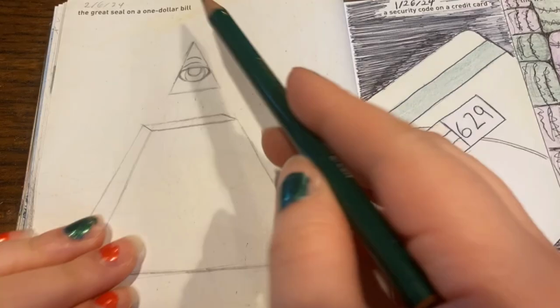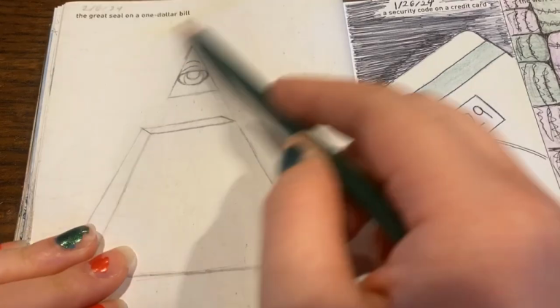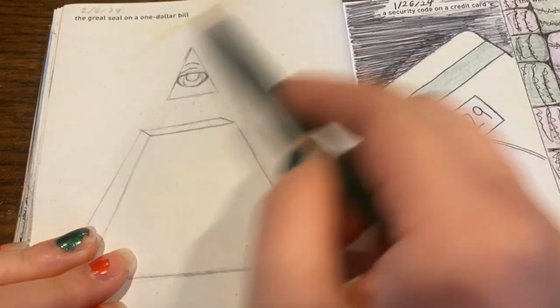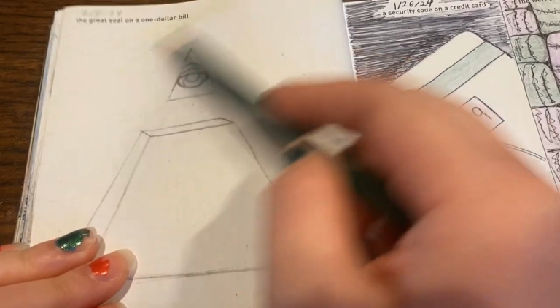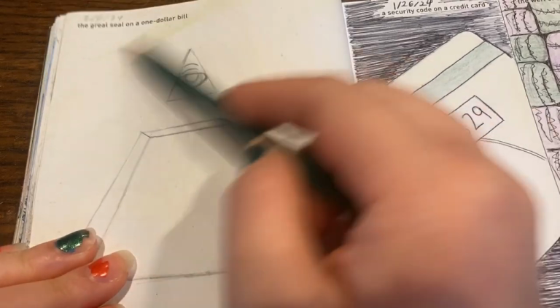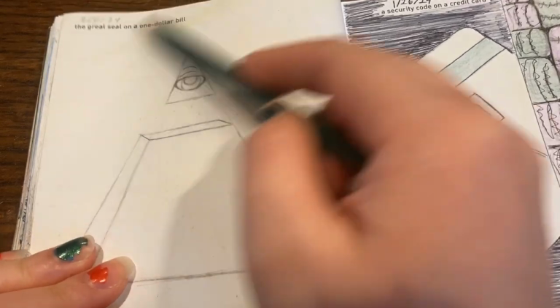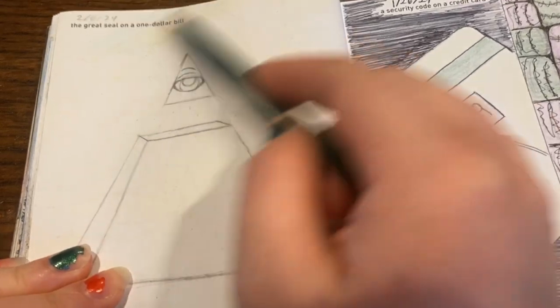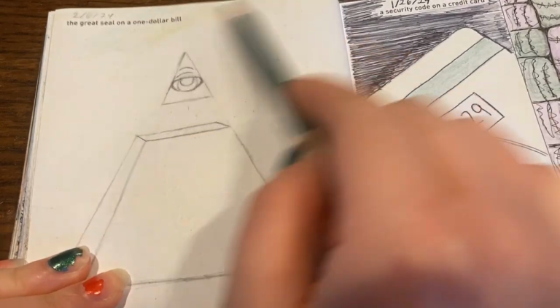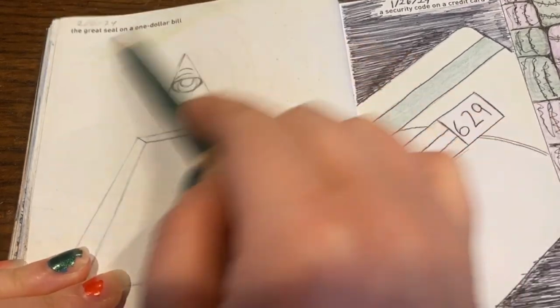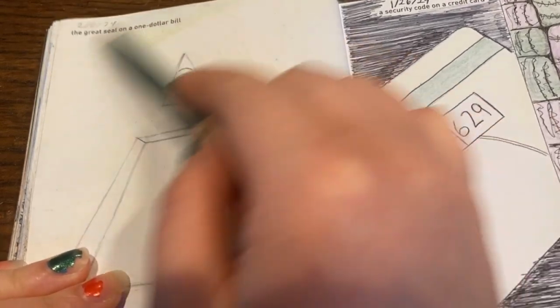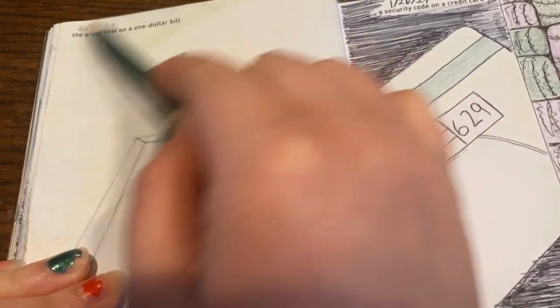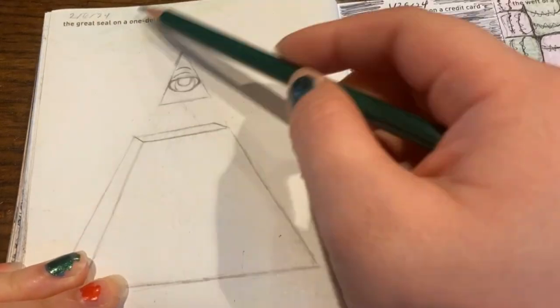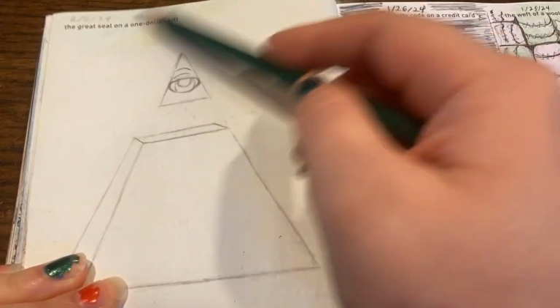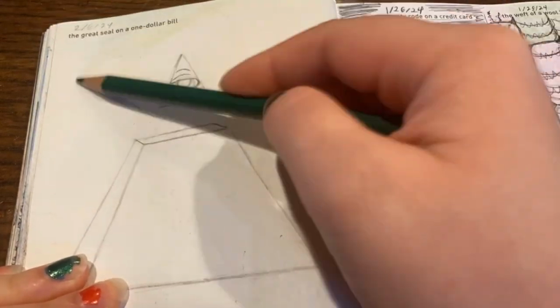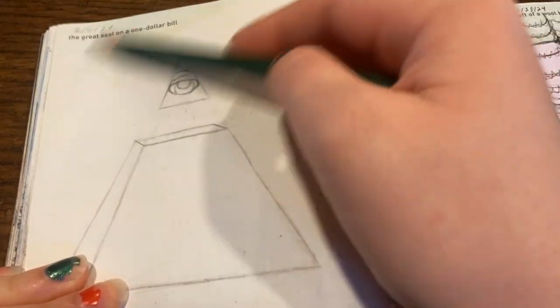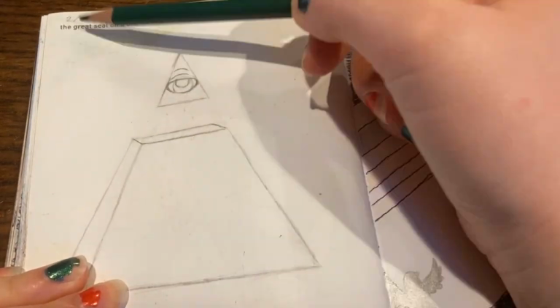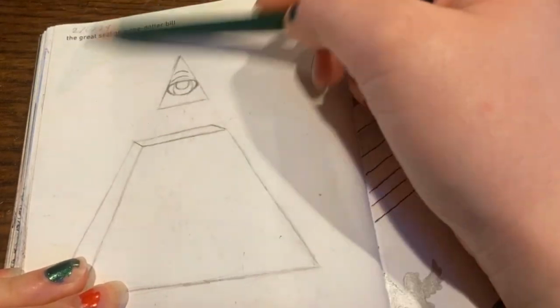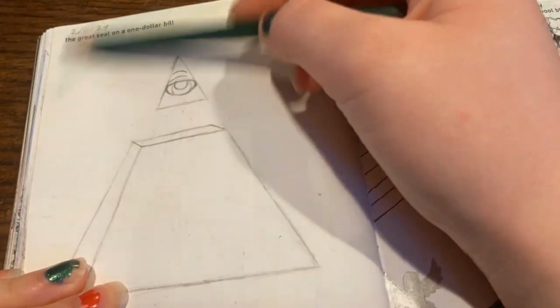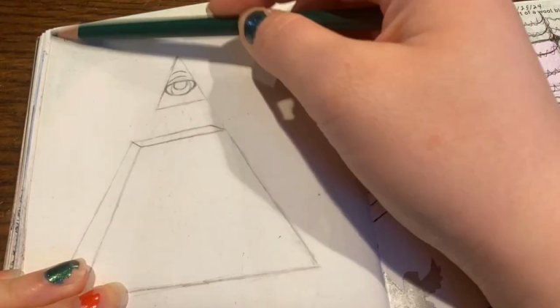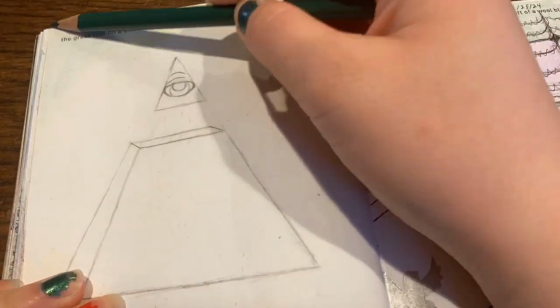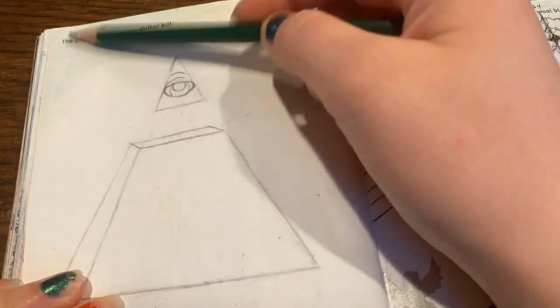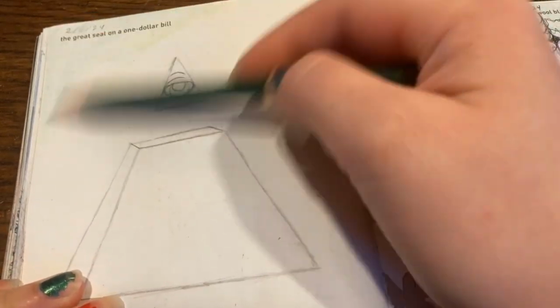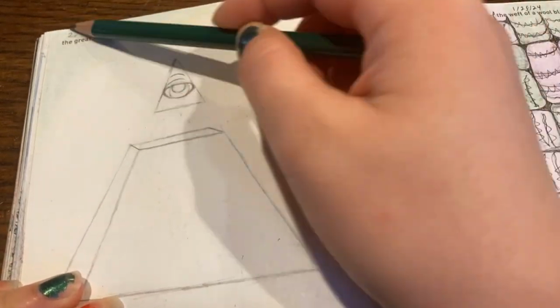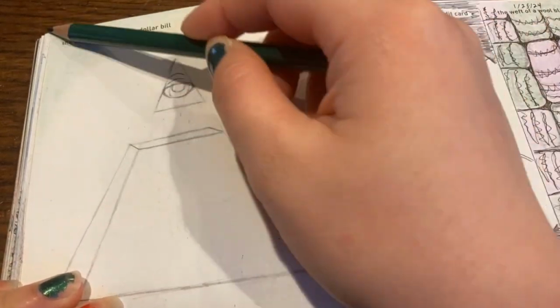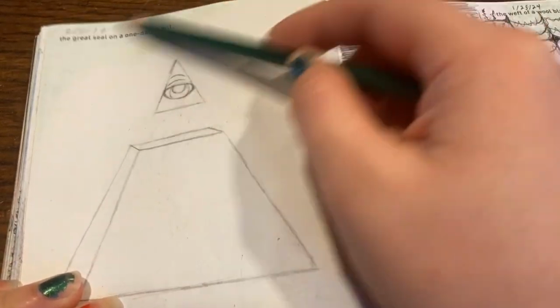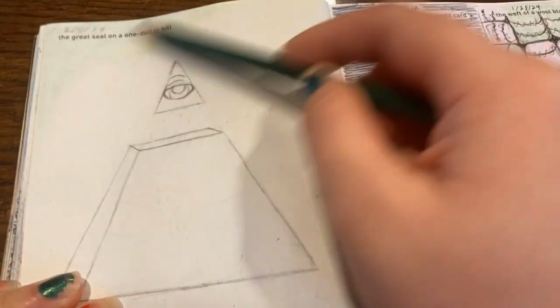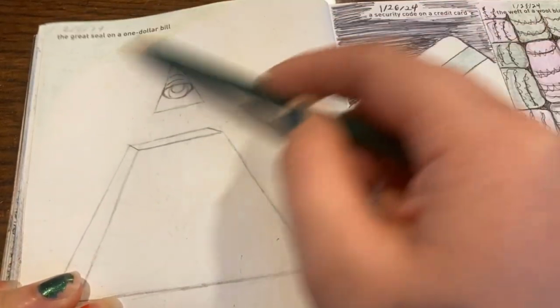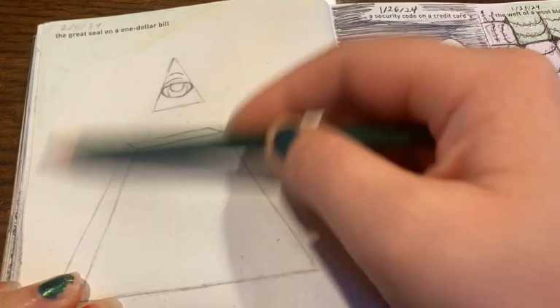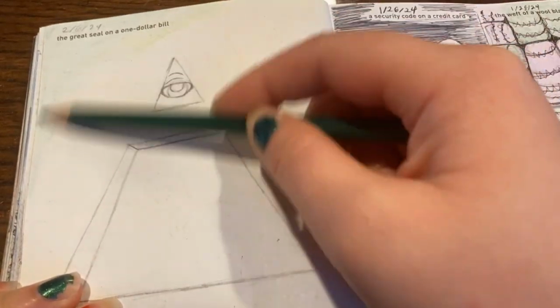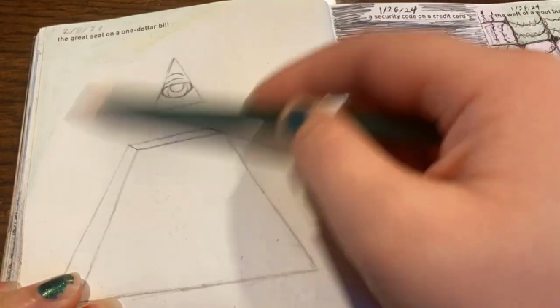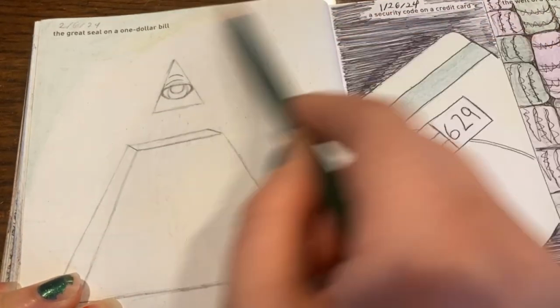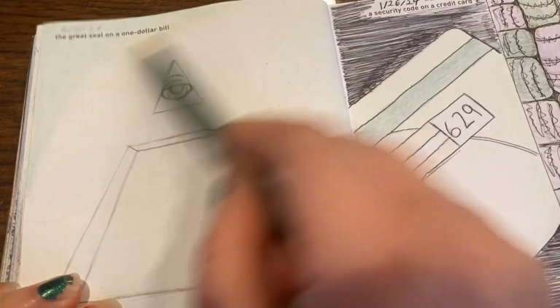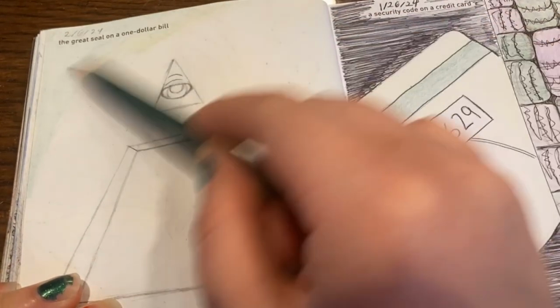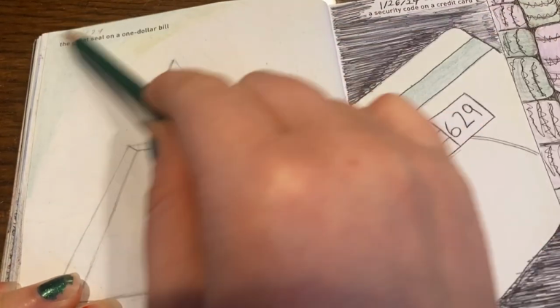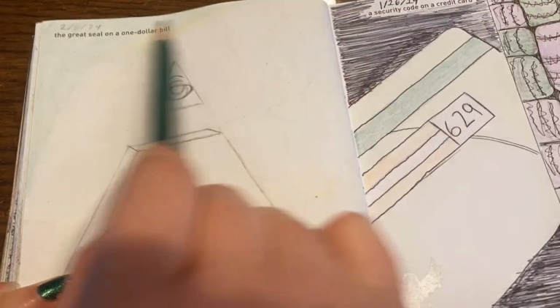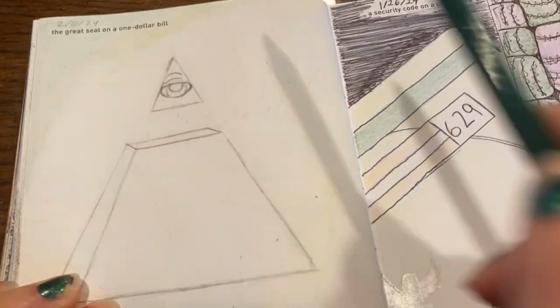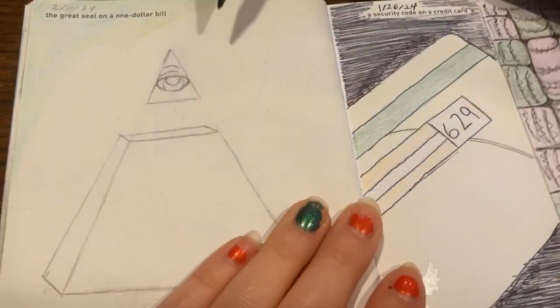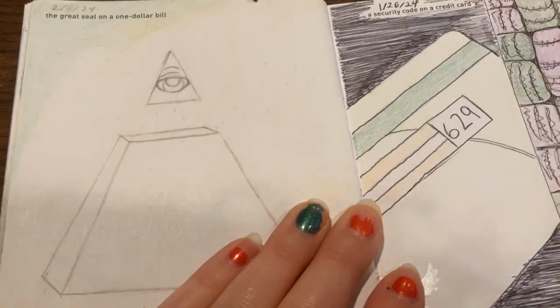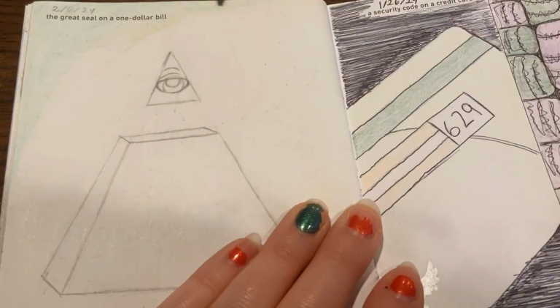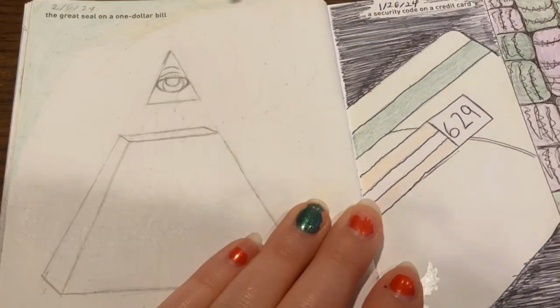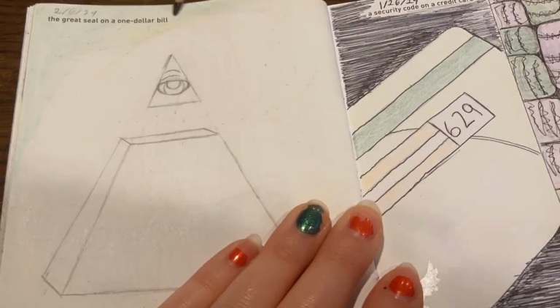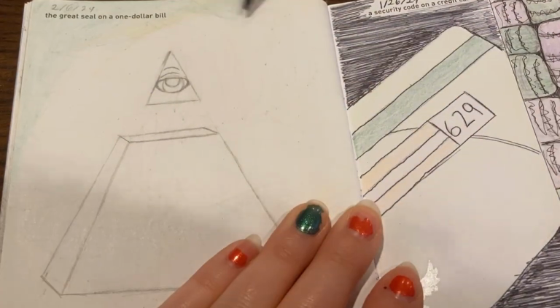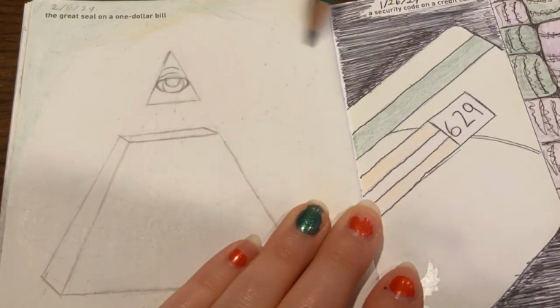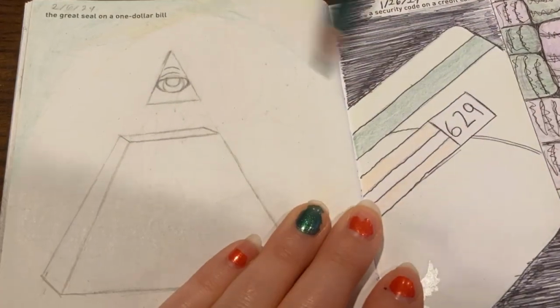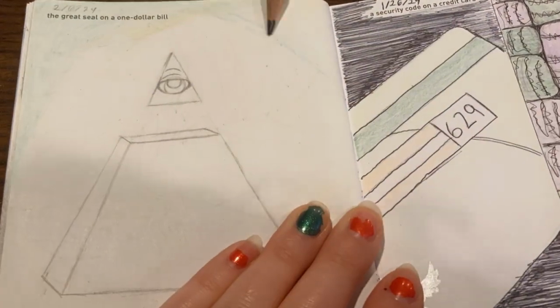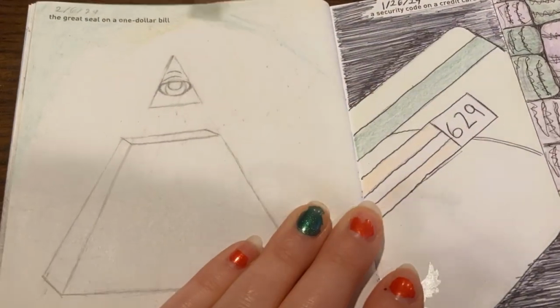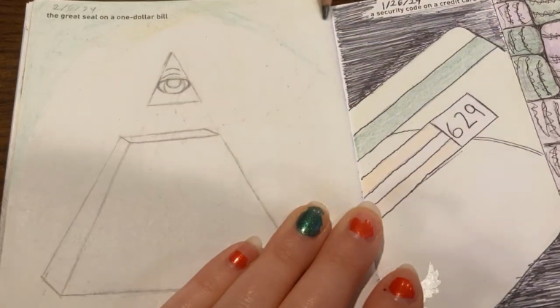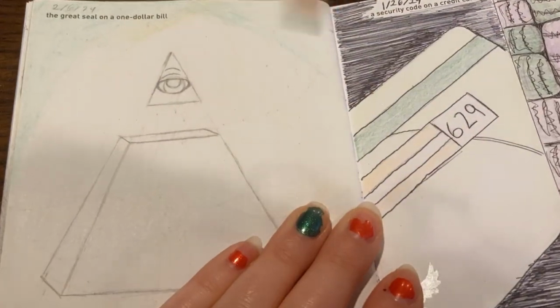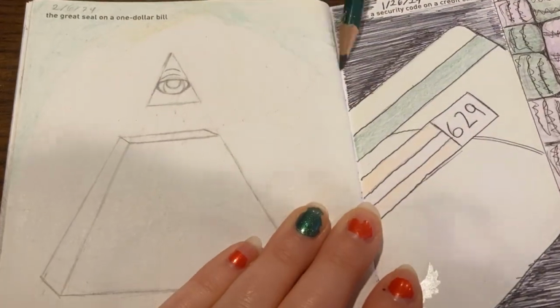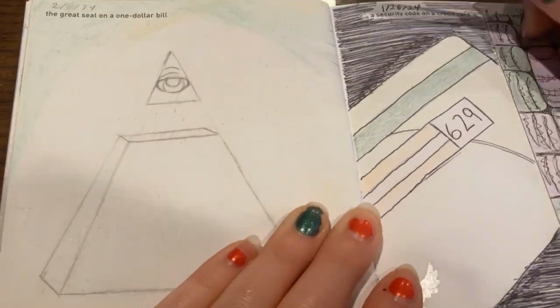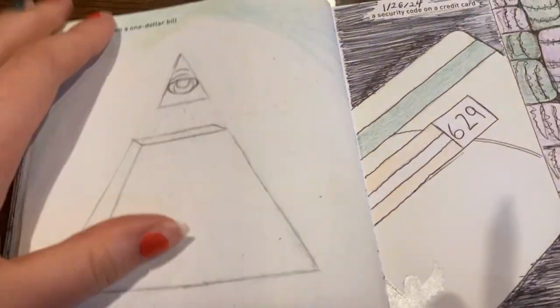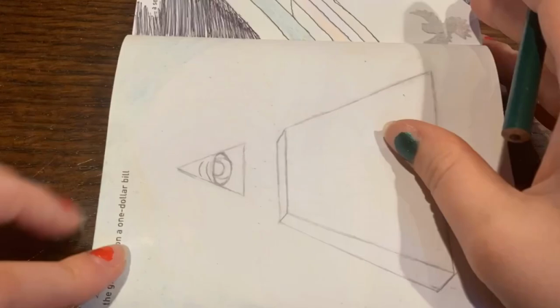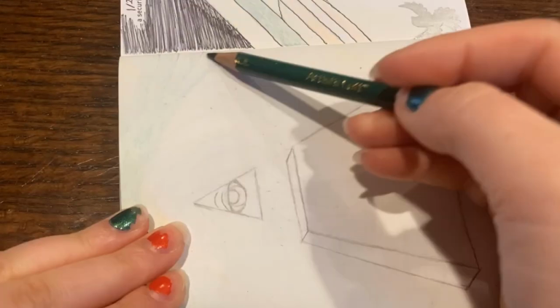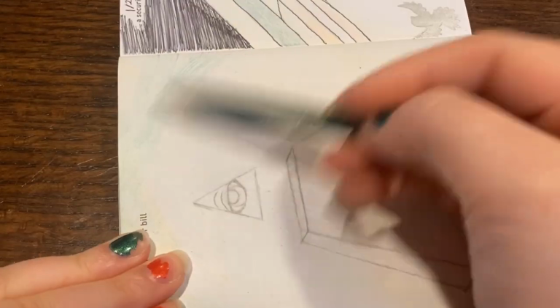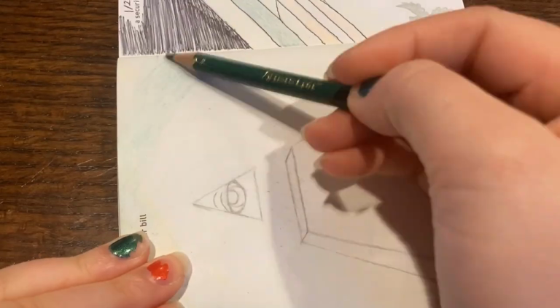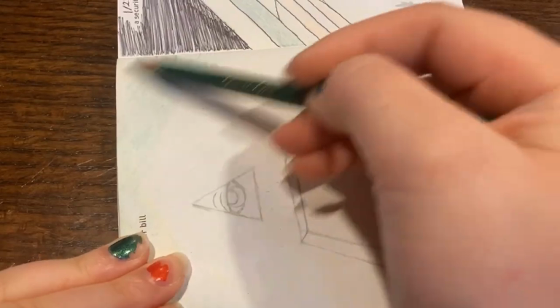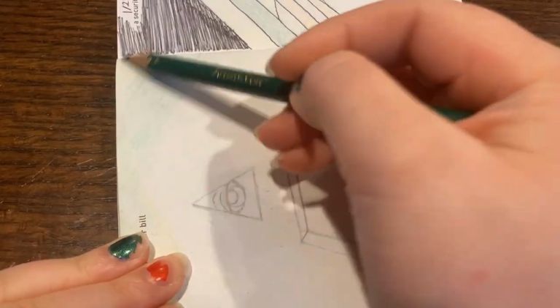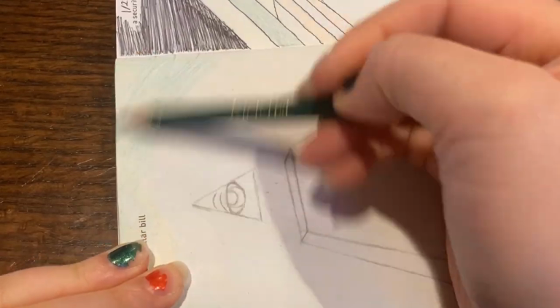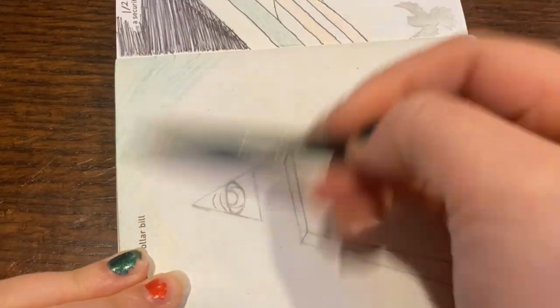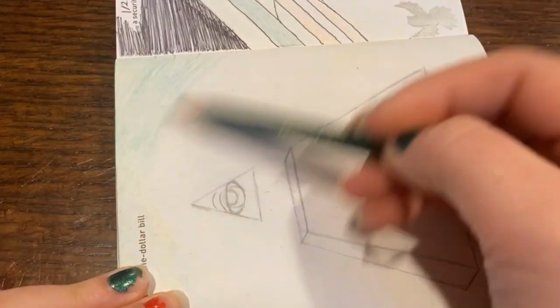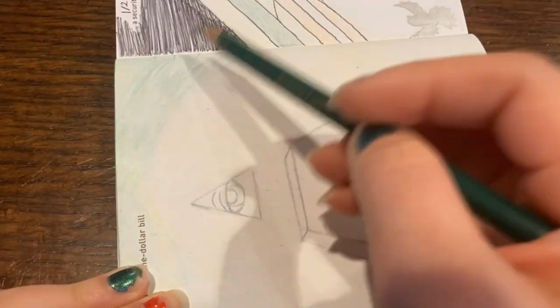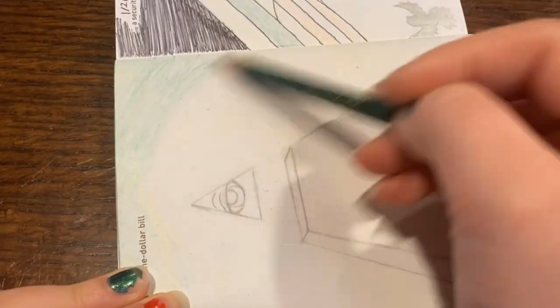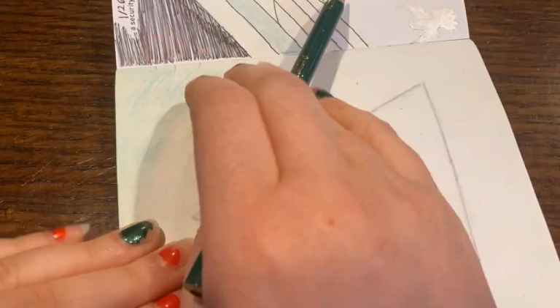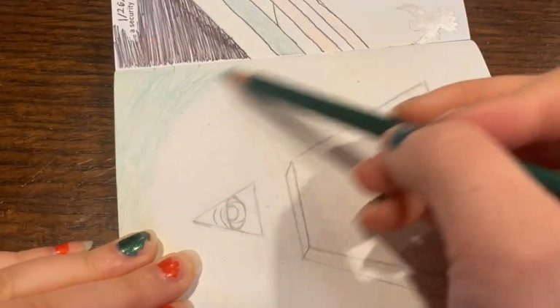Hello and welcome to another 642 Things to Draw update. First up we have the seal on a $1 bill, aka Illuminati.